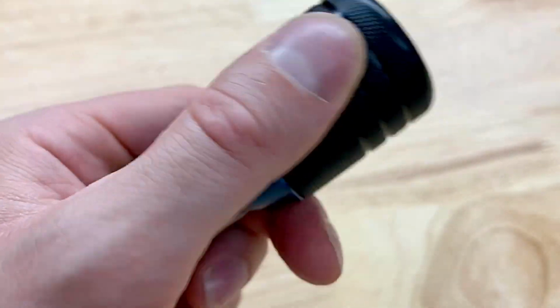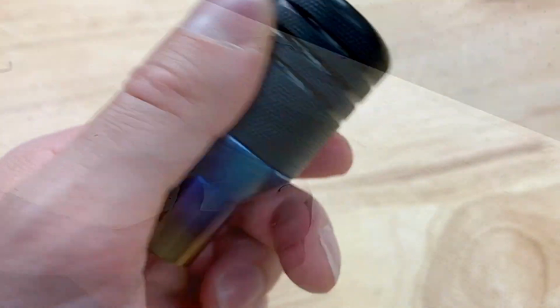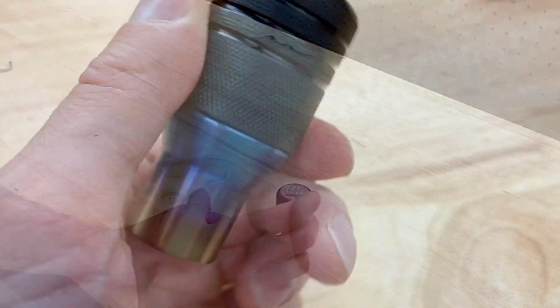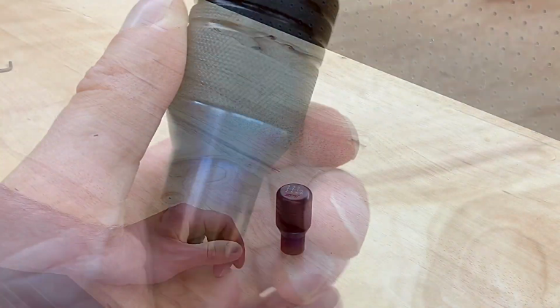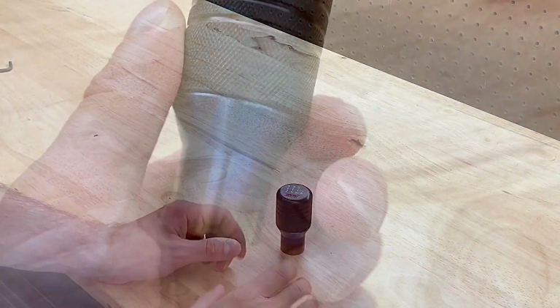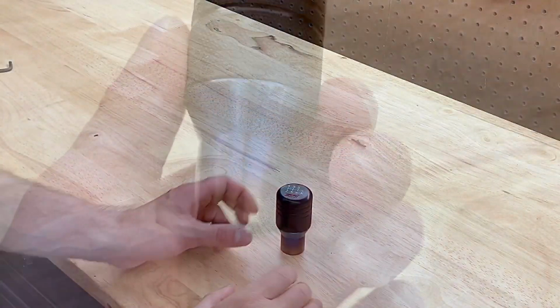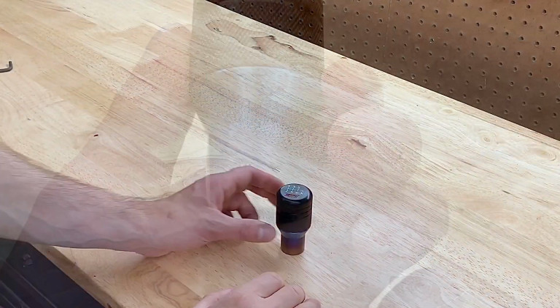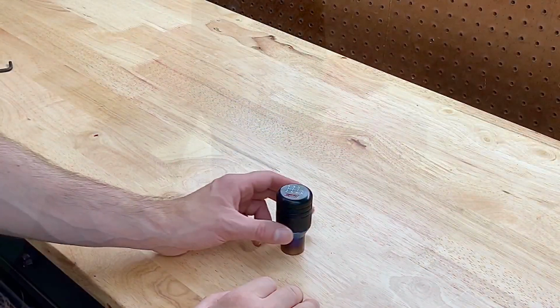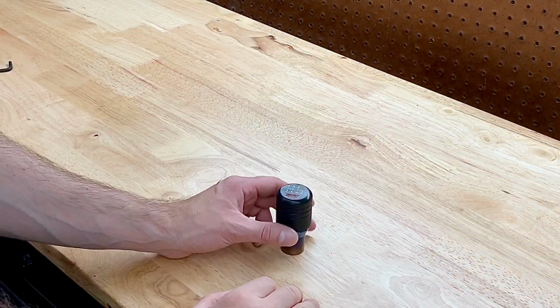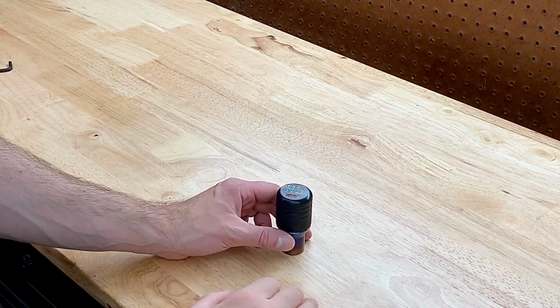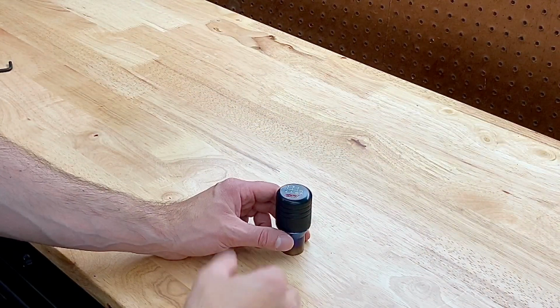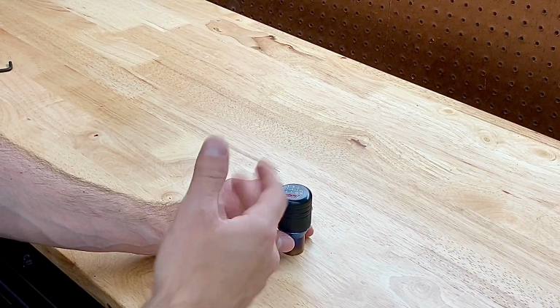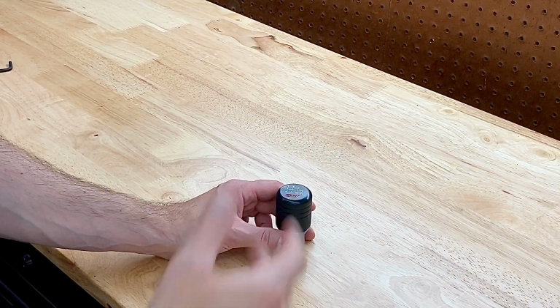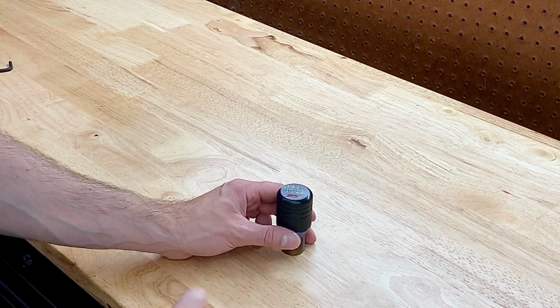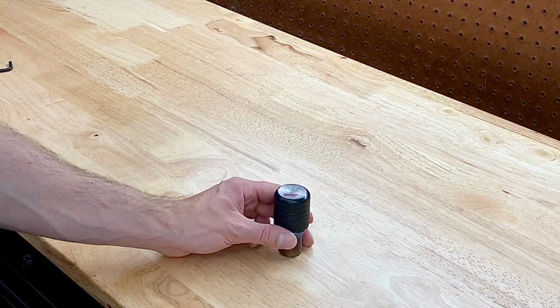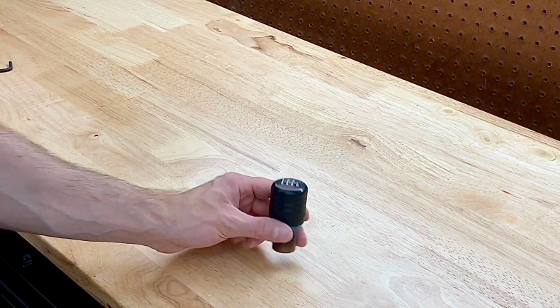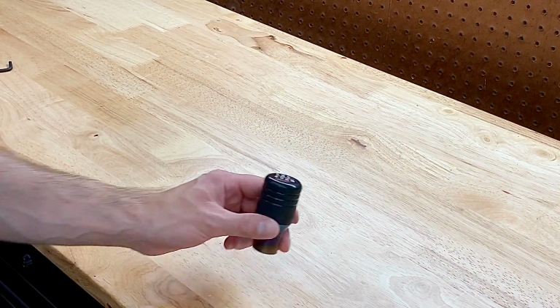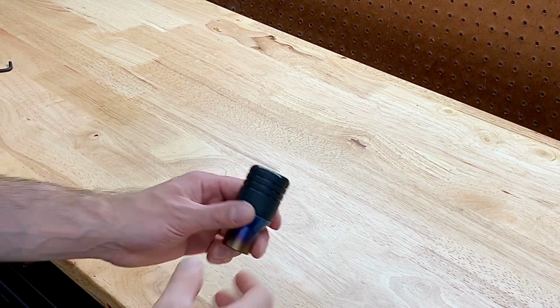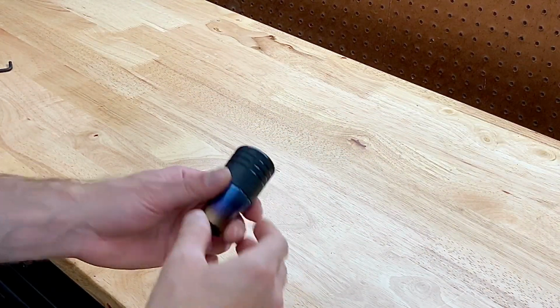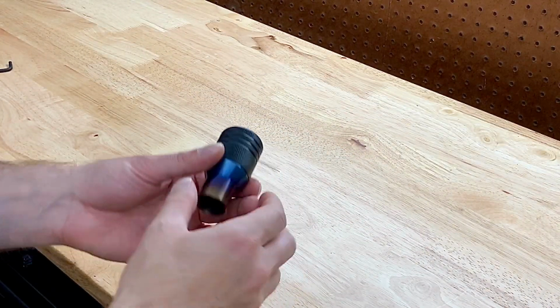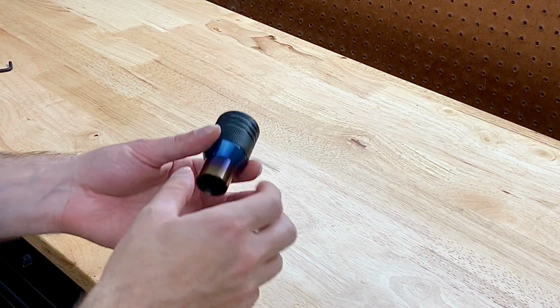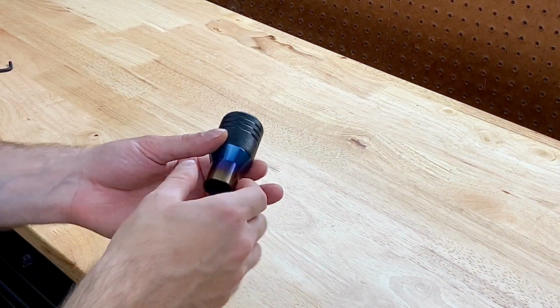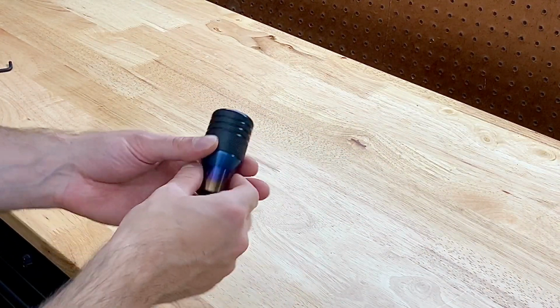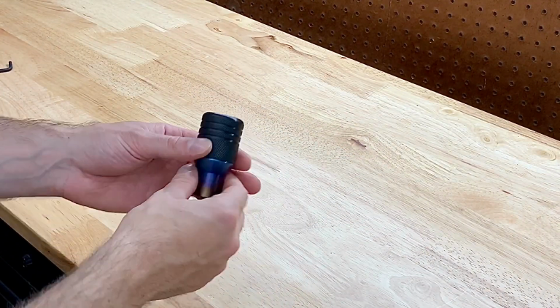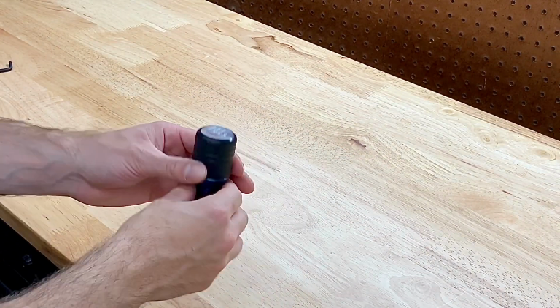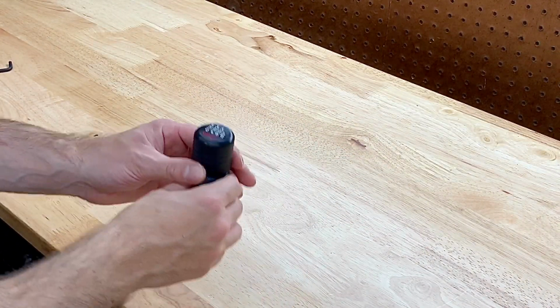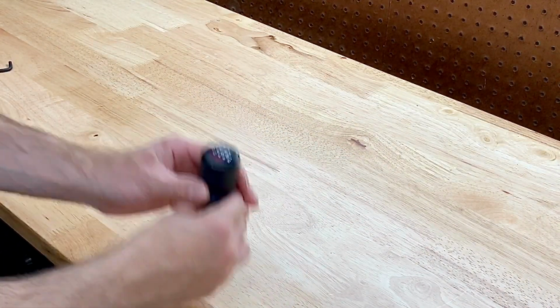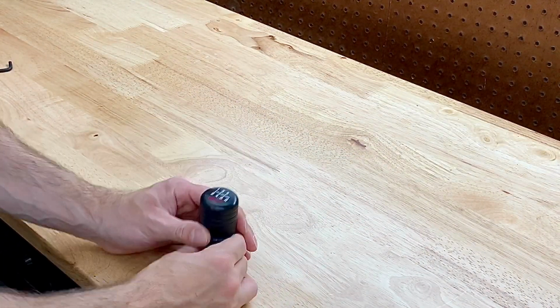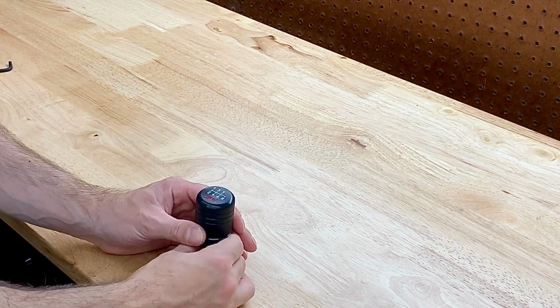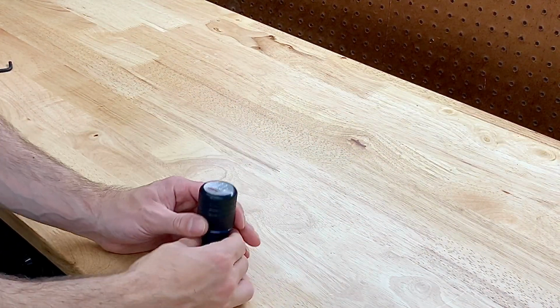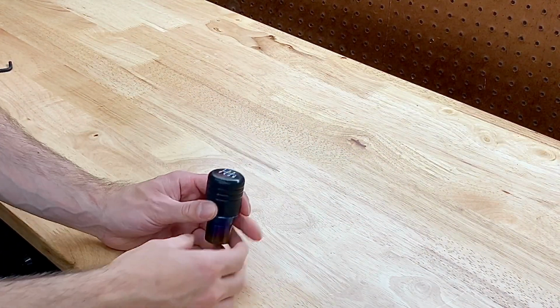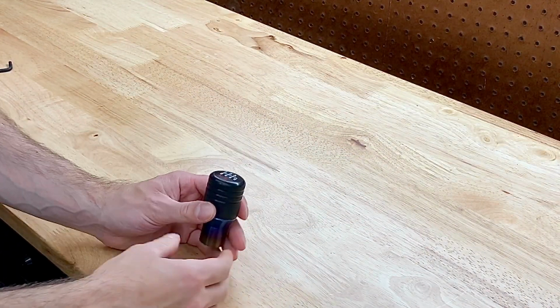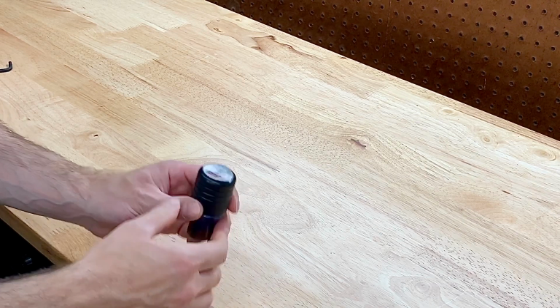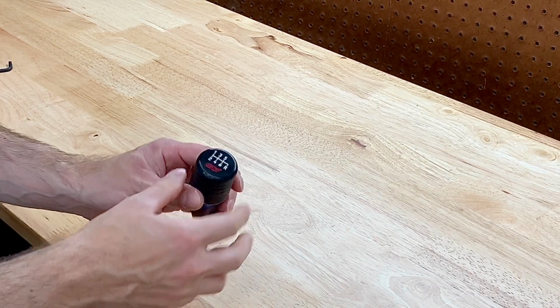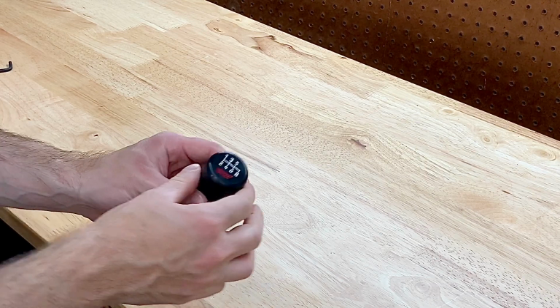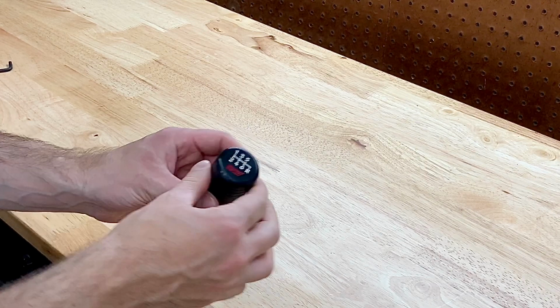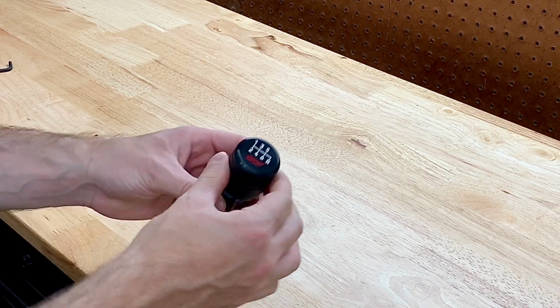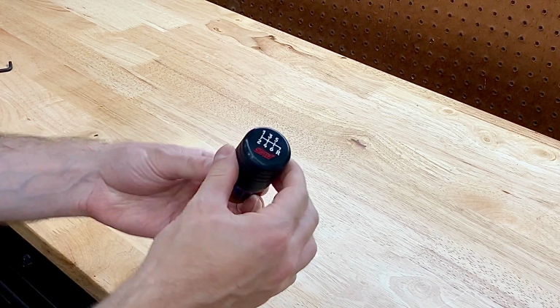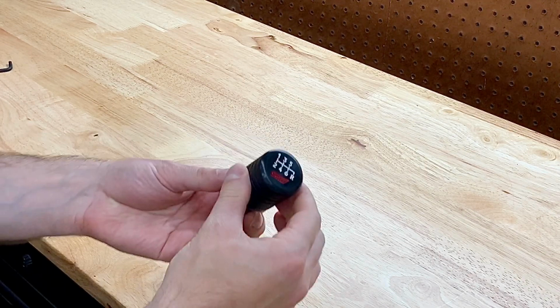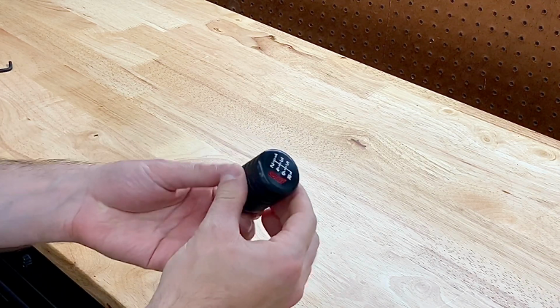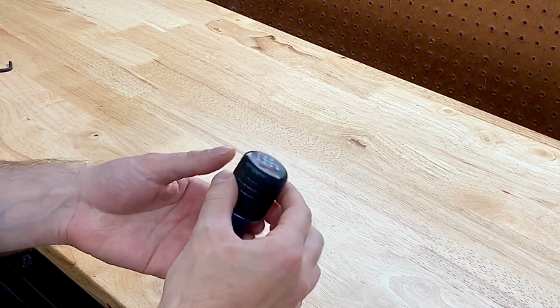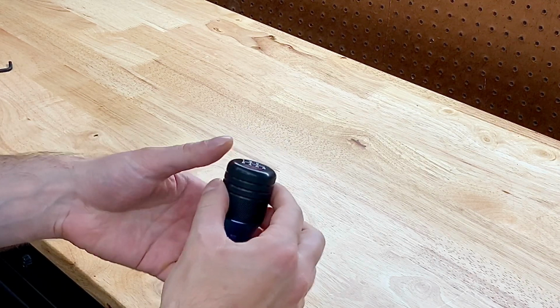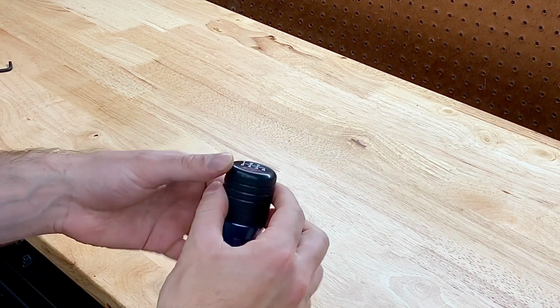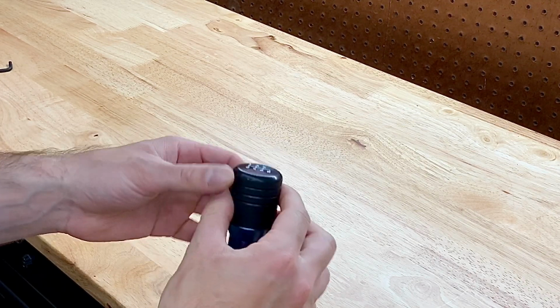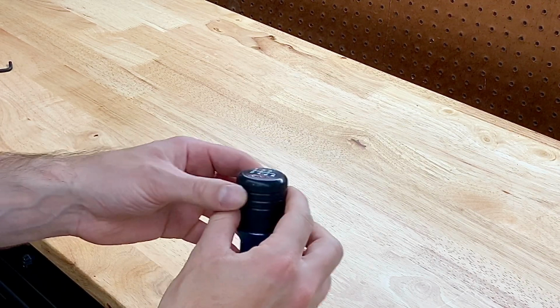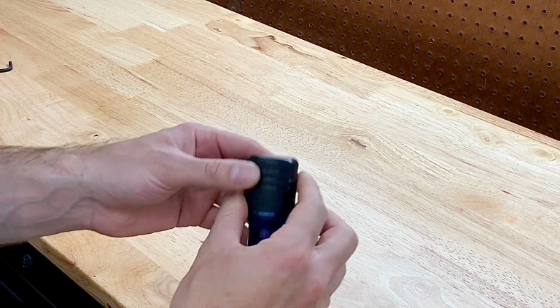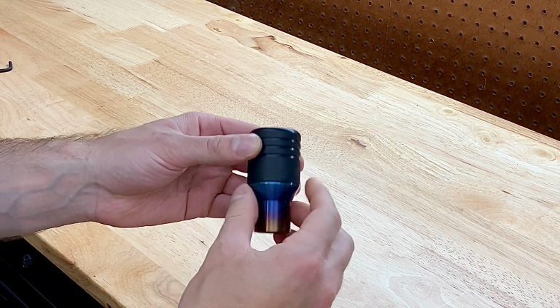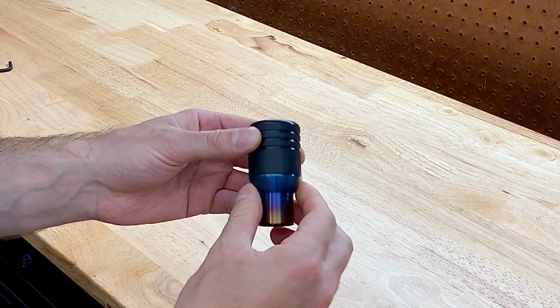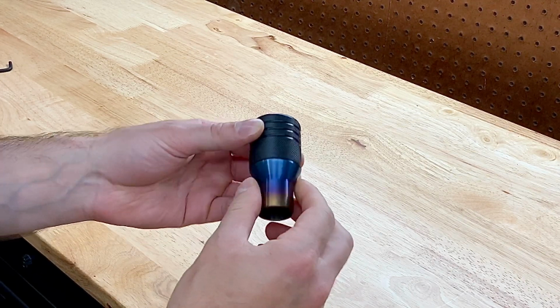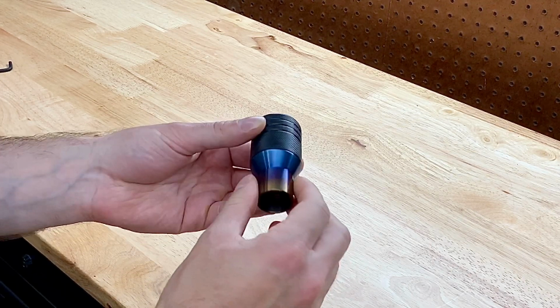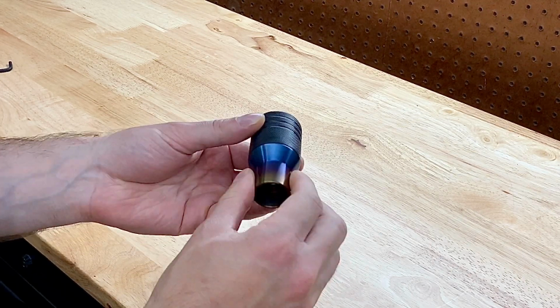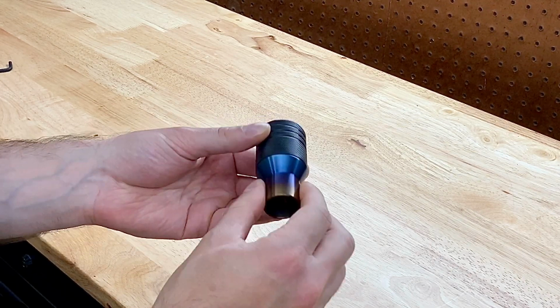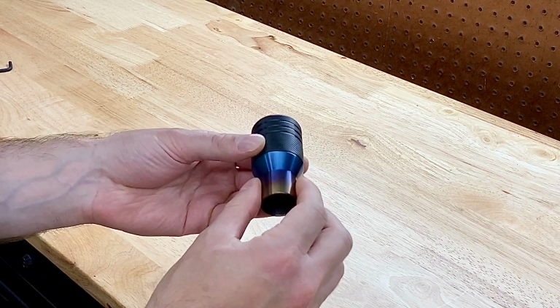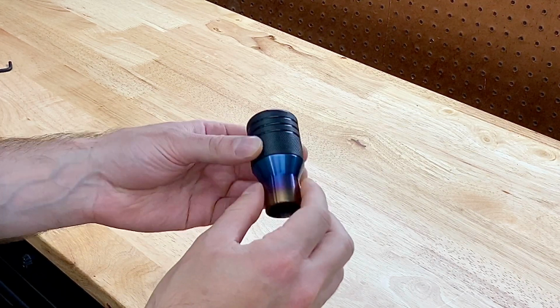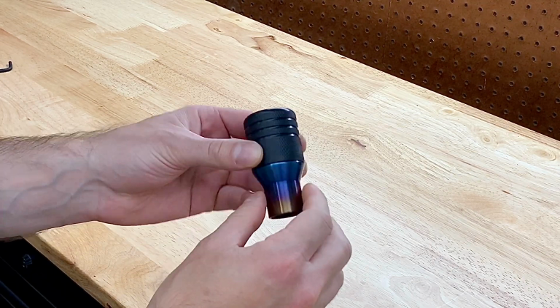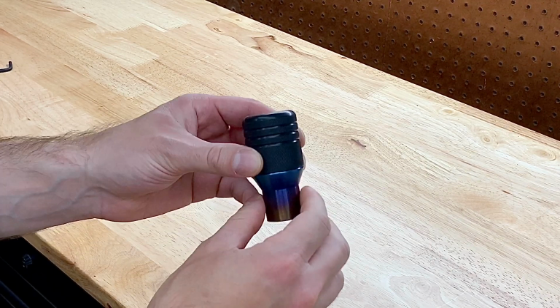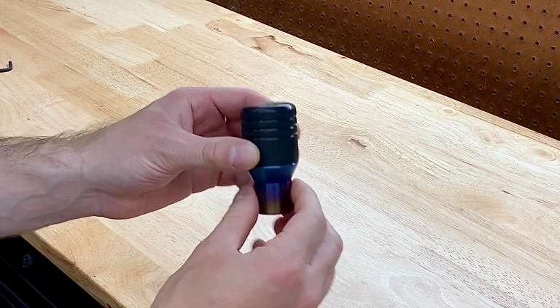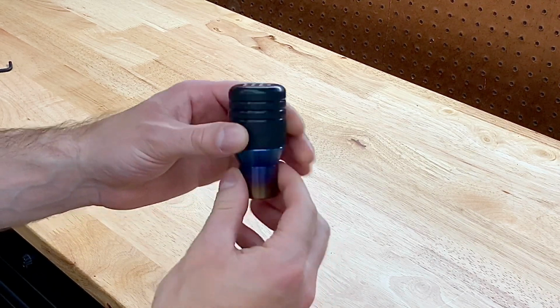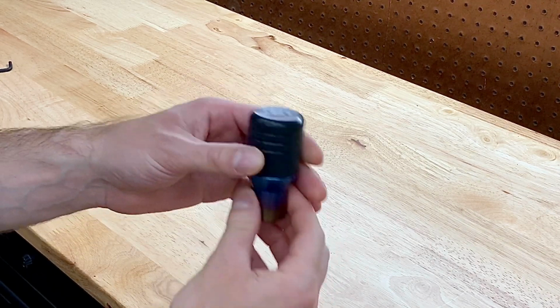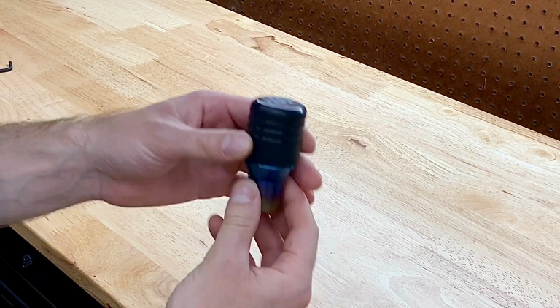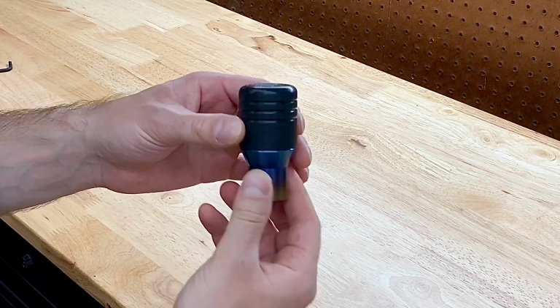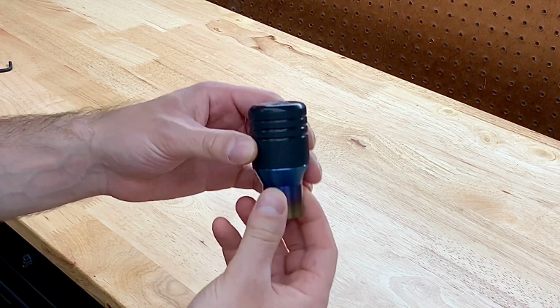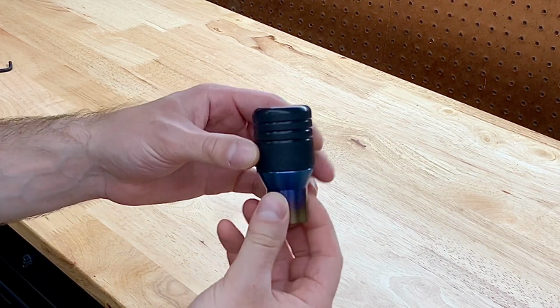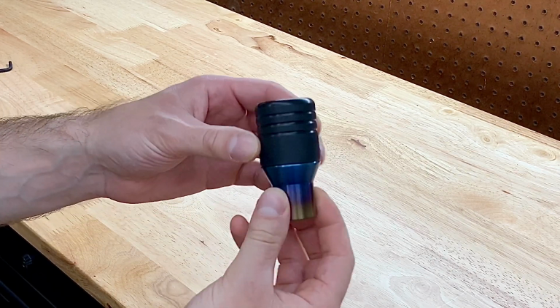Hey guys, what is up? Welcome back to the channel. Welcome back to a new video. So I finally got my WC Latheworks new piston knob in.